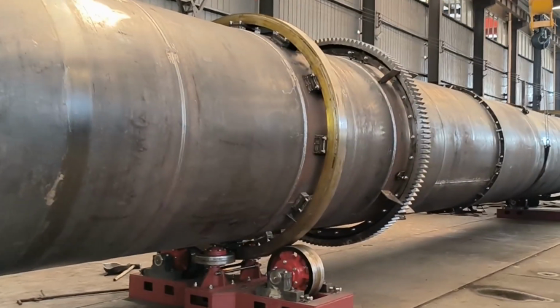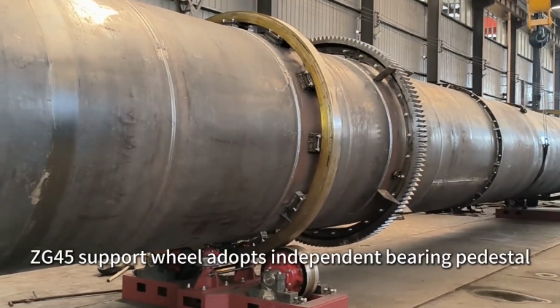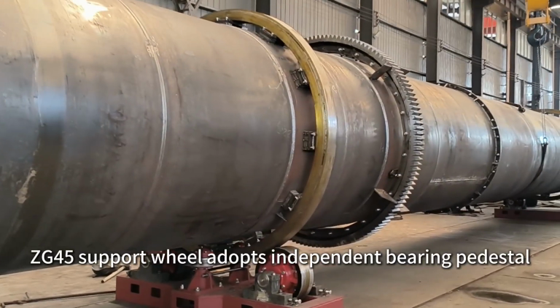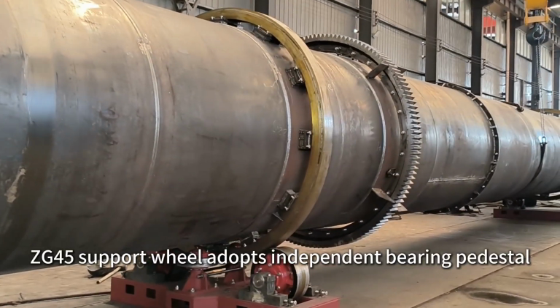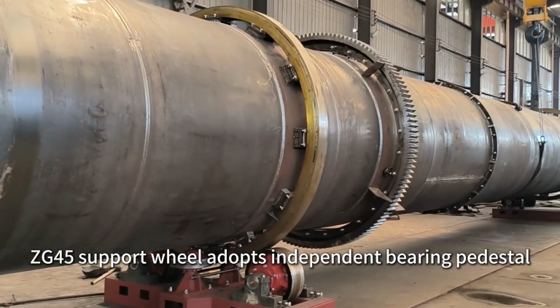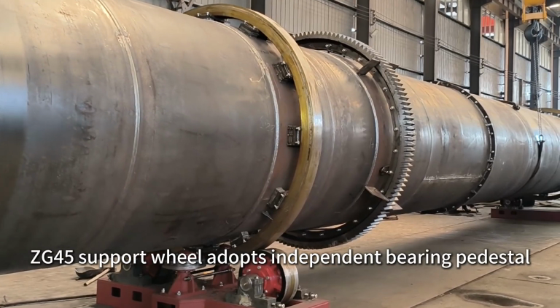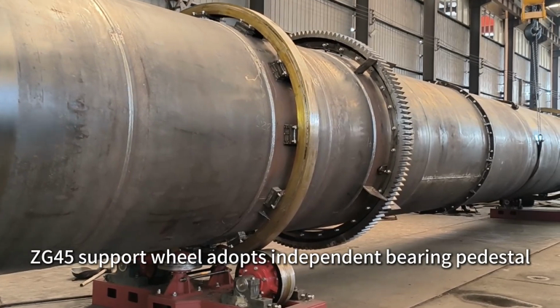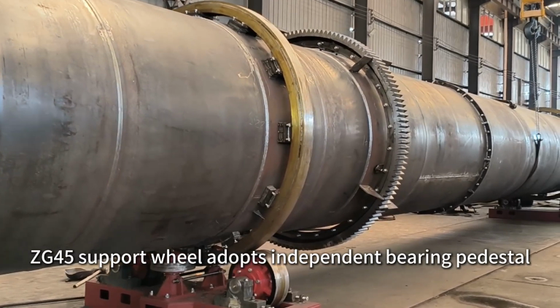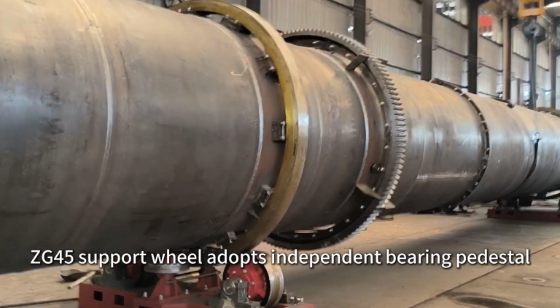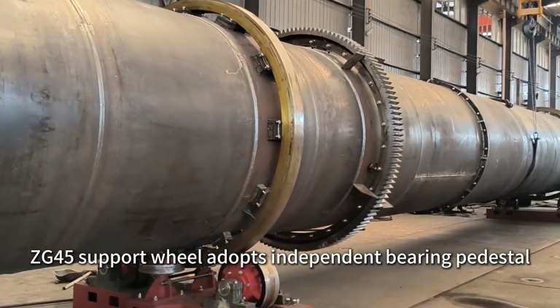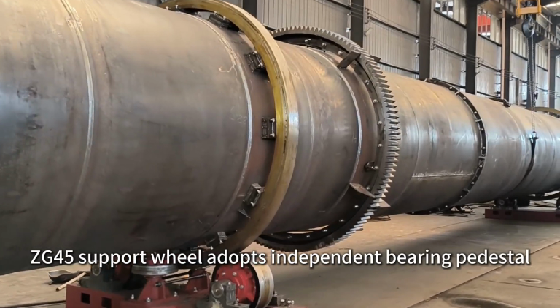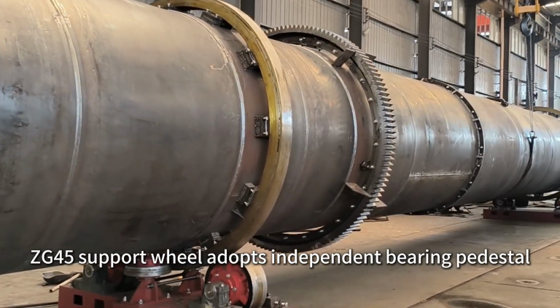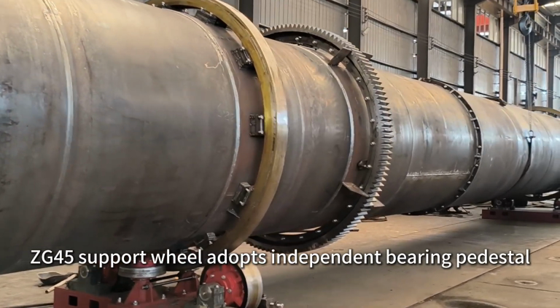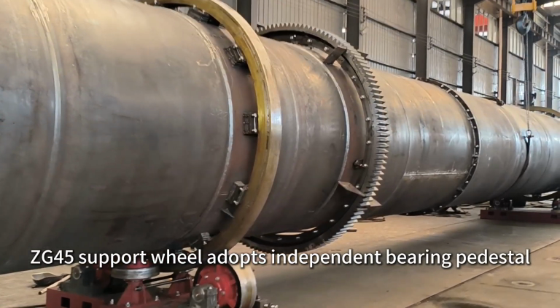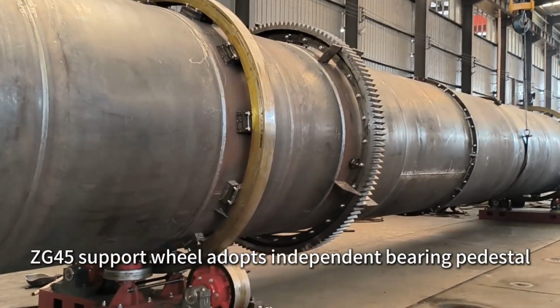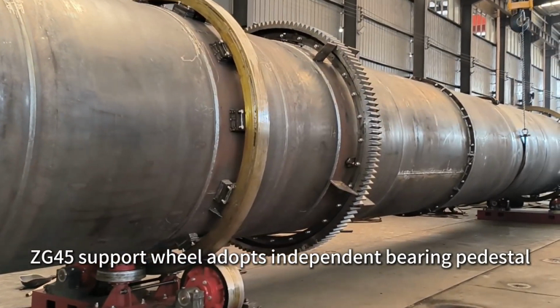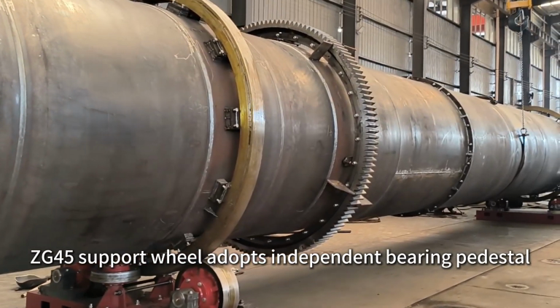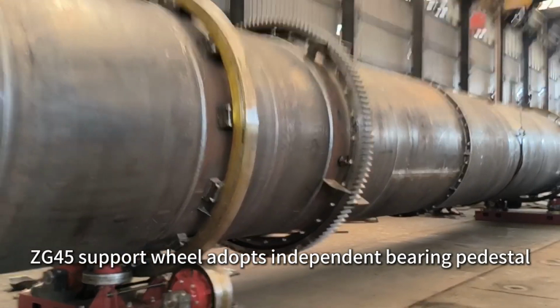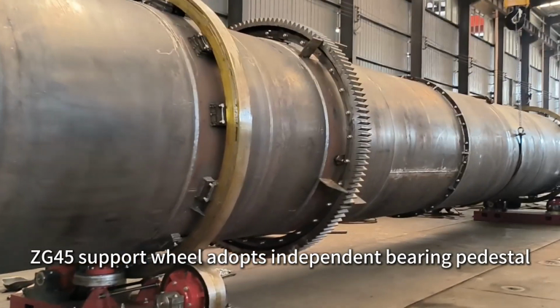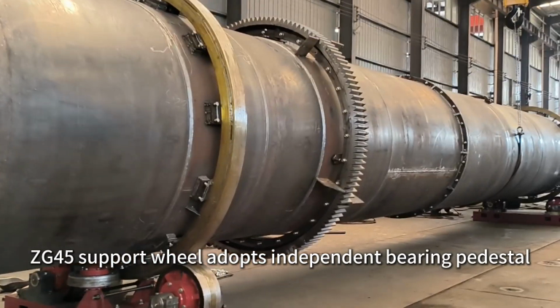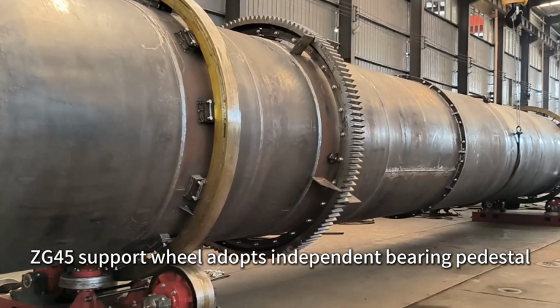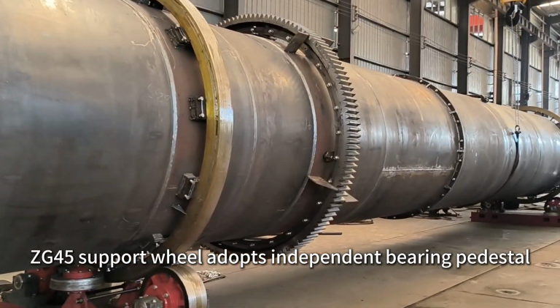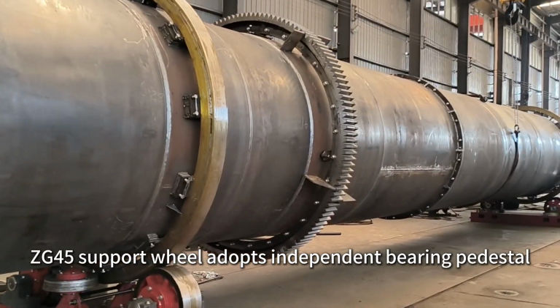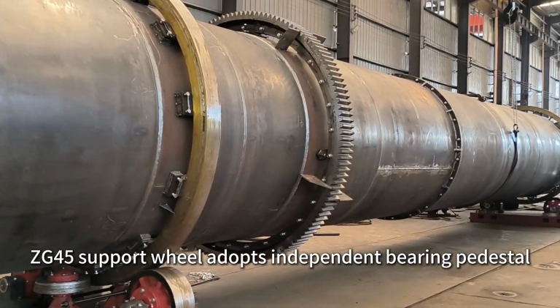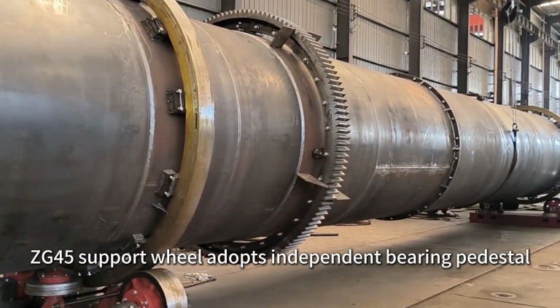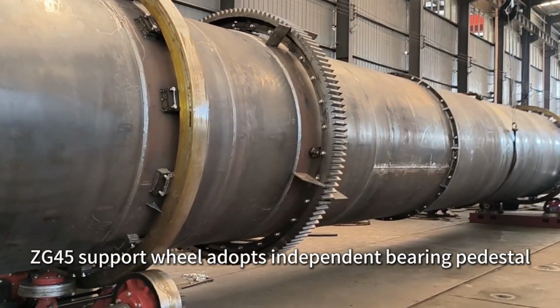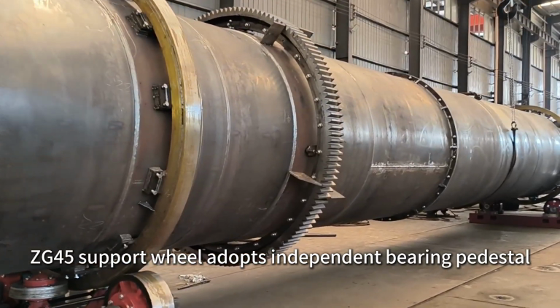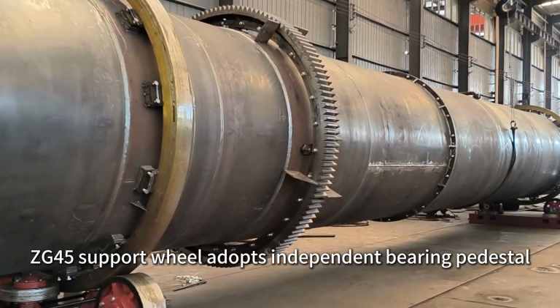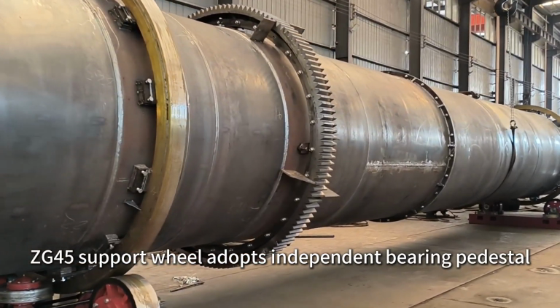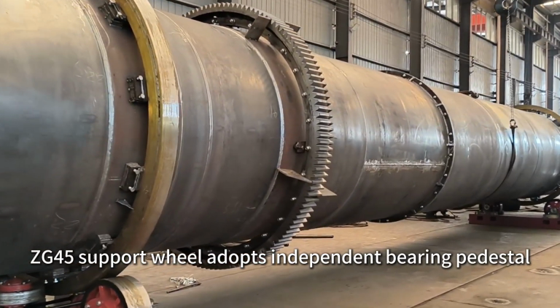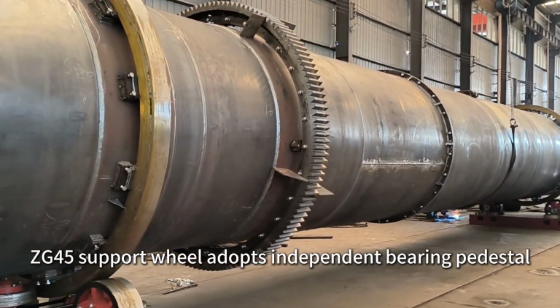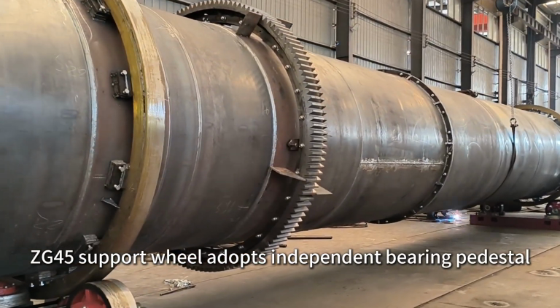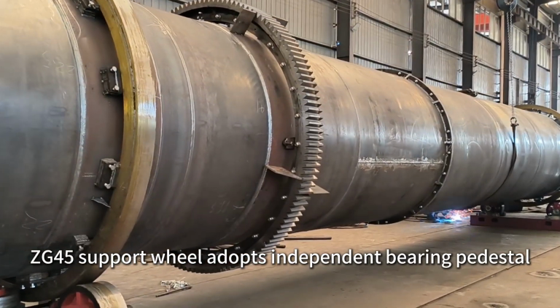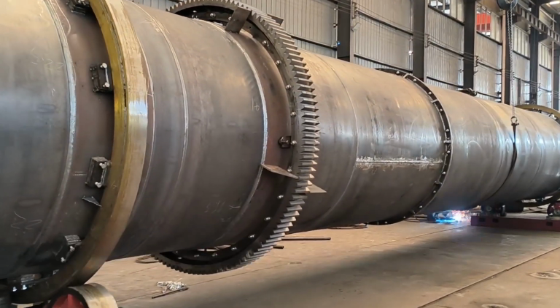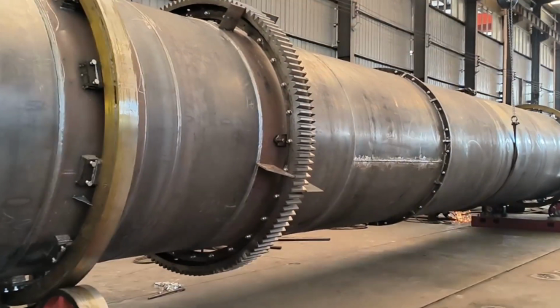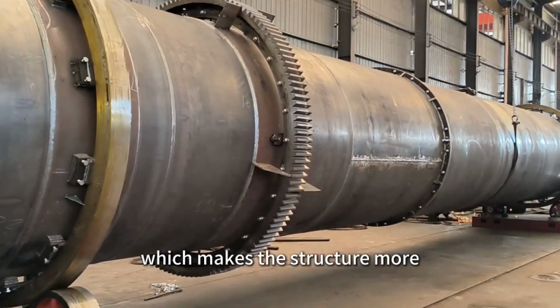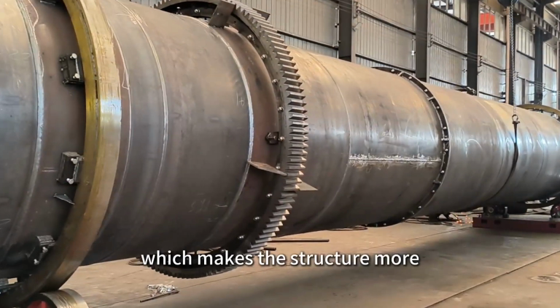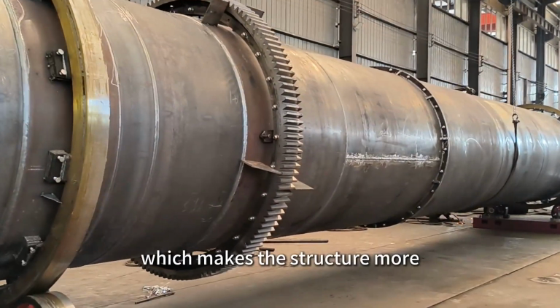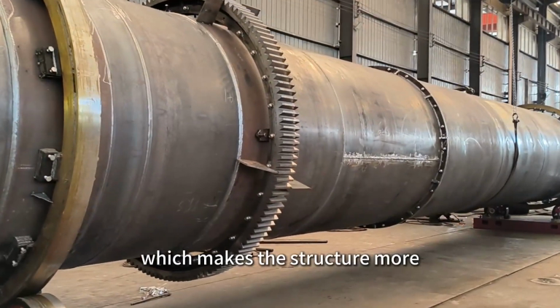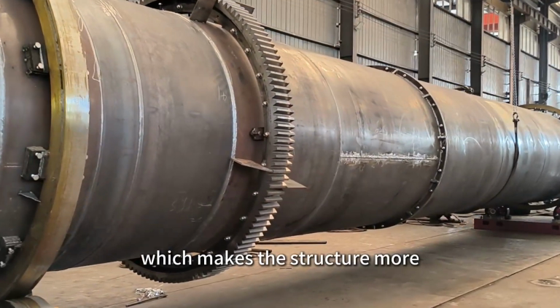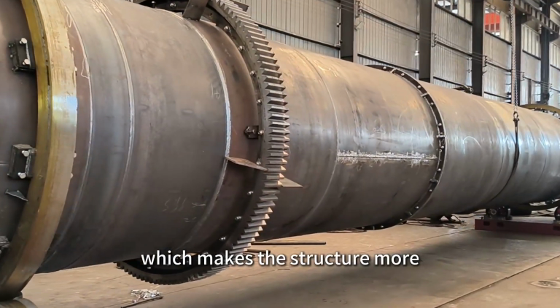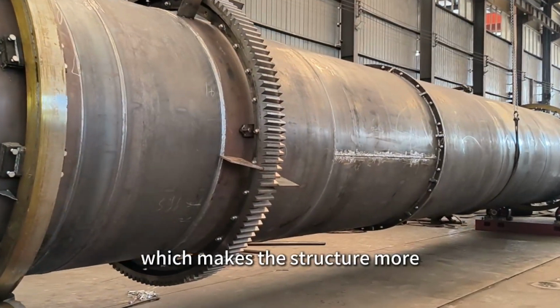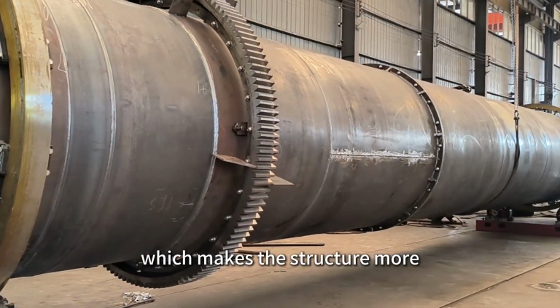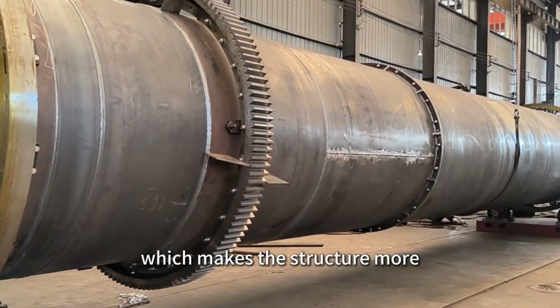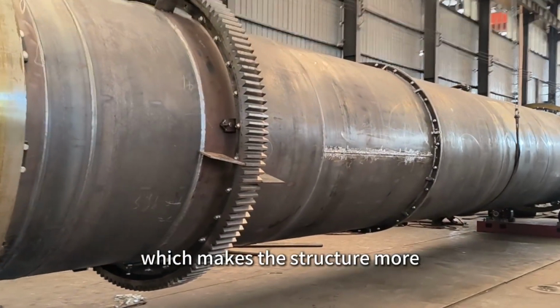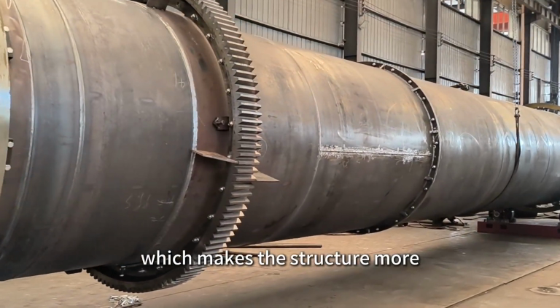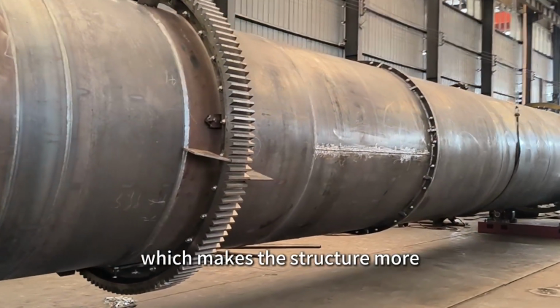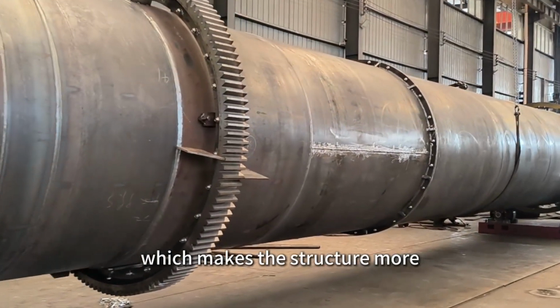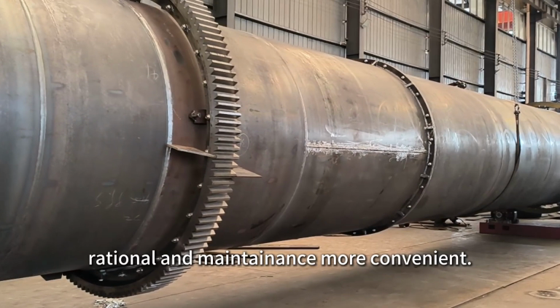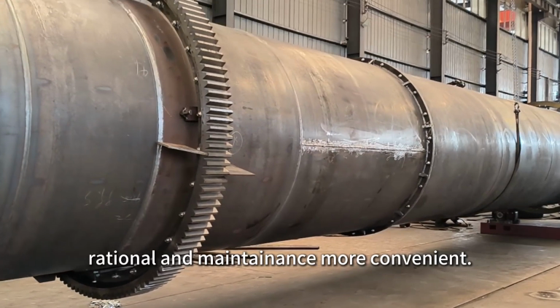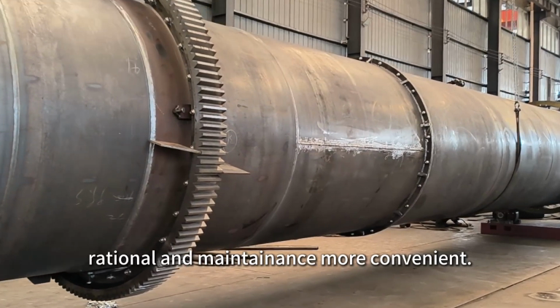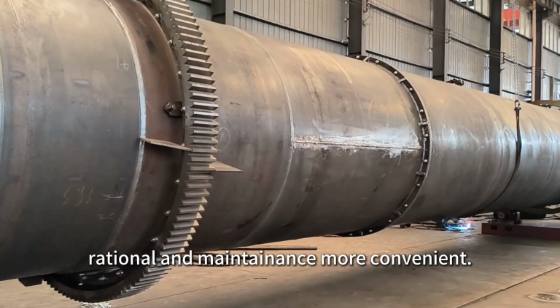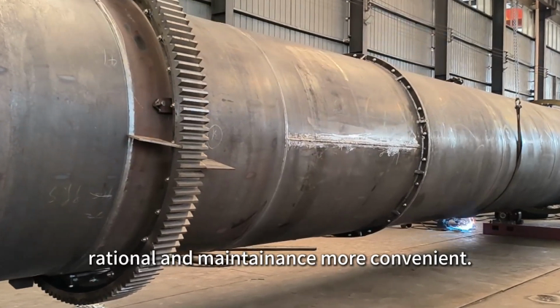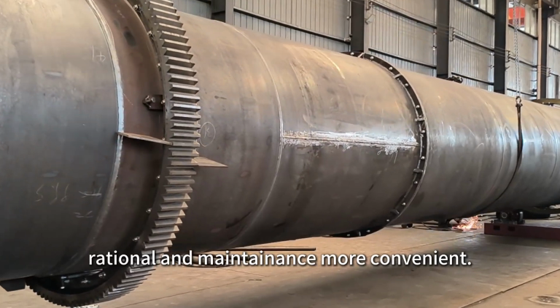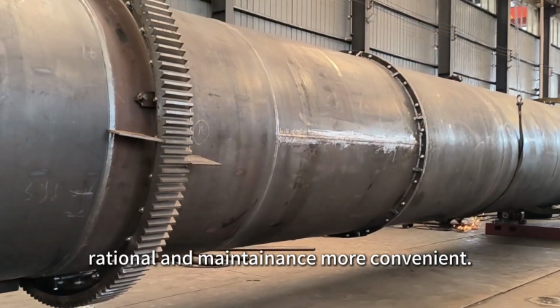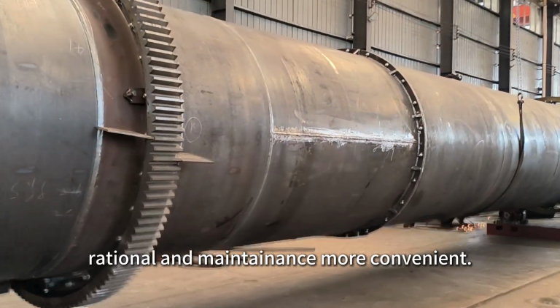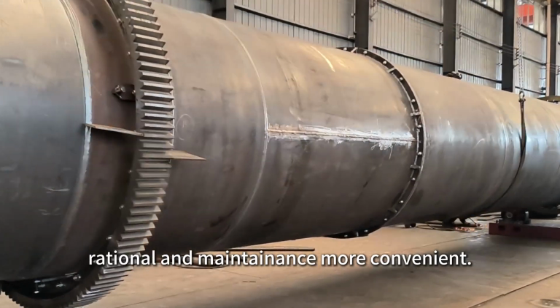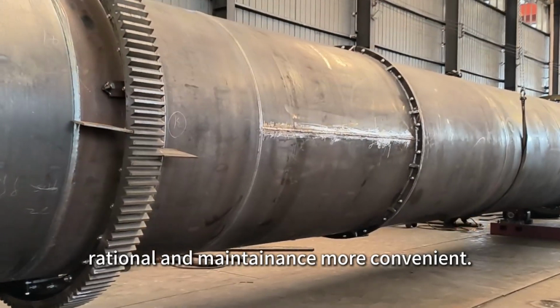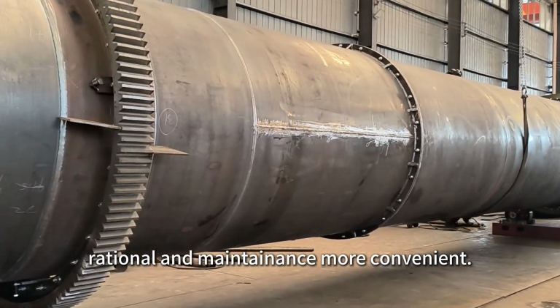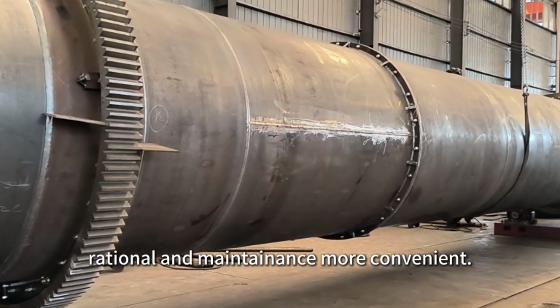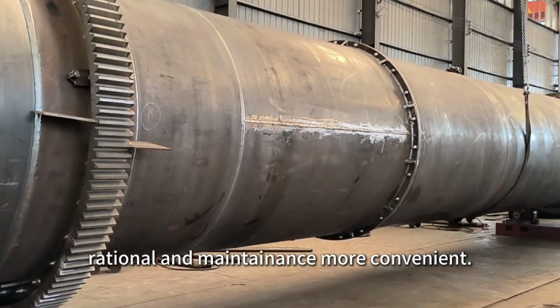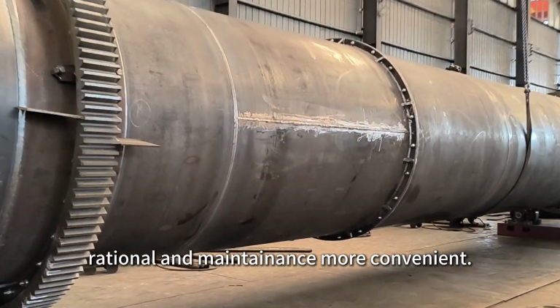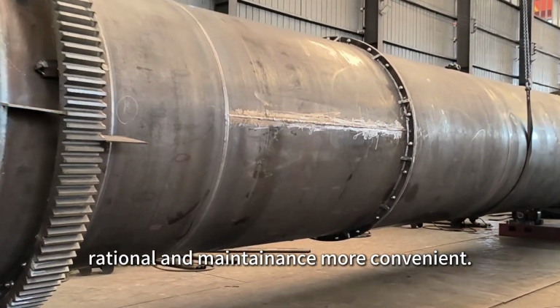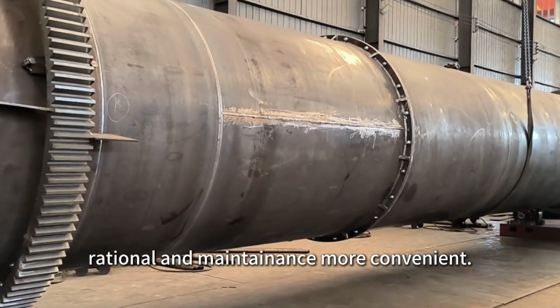The ZG45 support wheel adopts an independent bearing pedestal, which makes the structure more rational and maintenance more convenient.